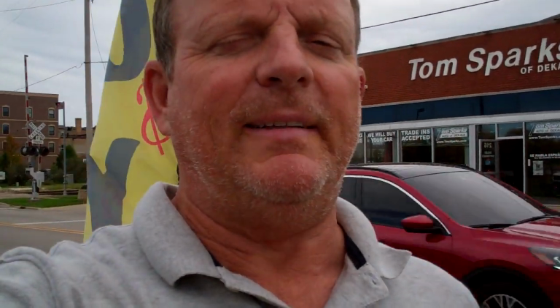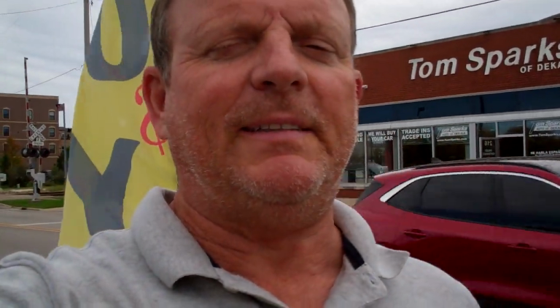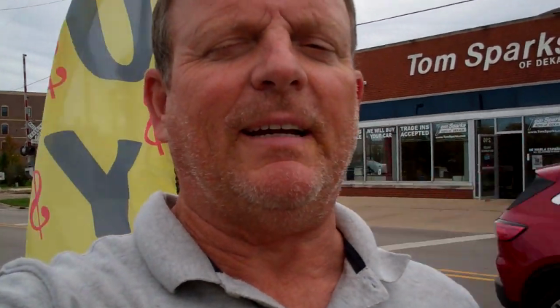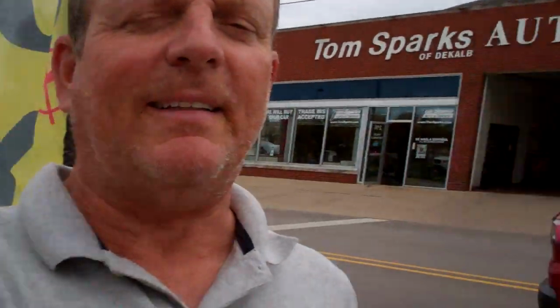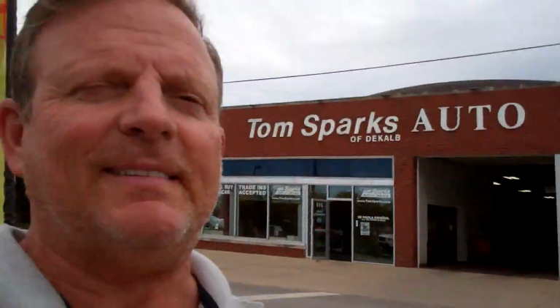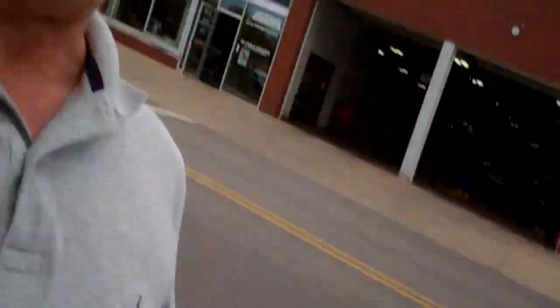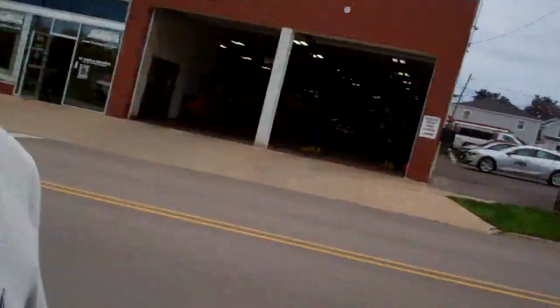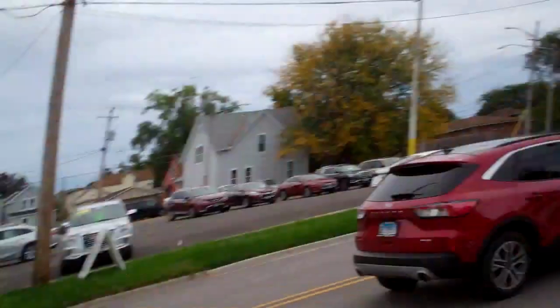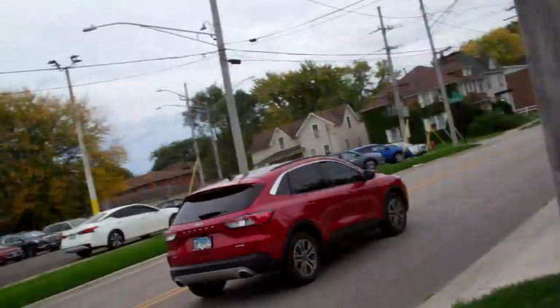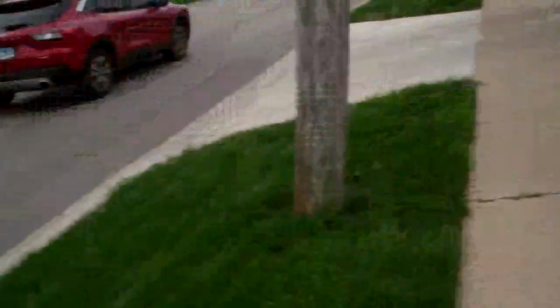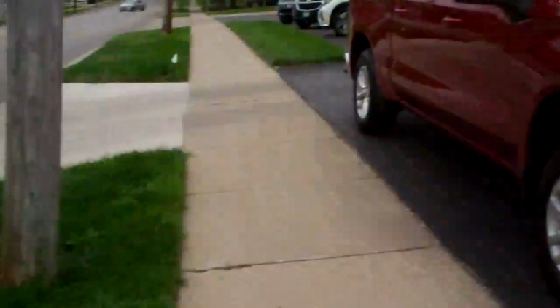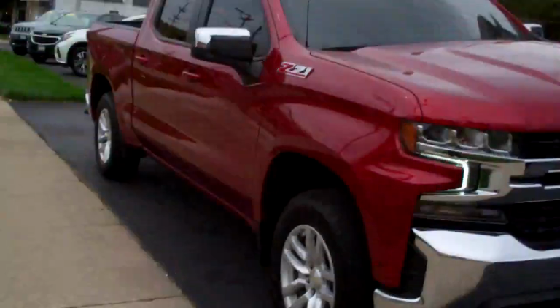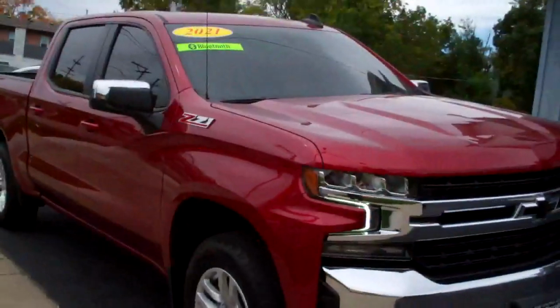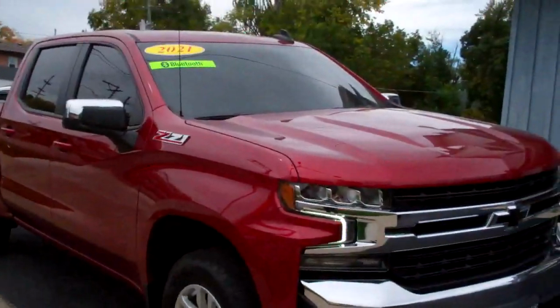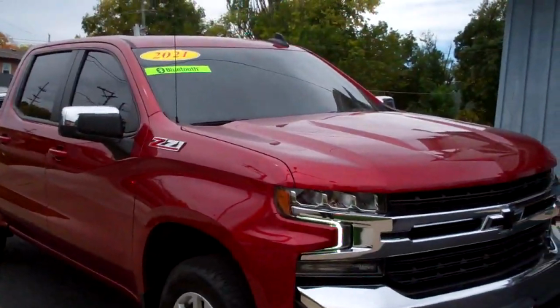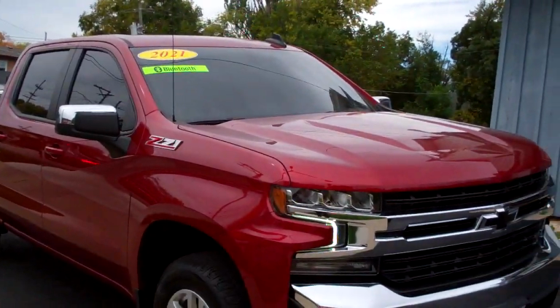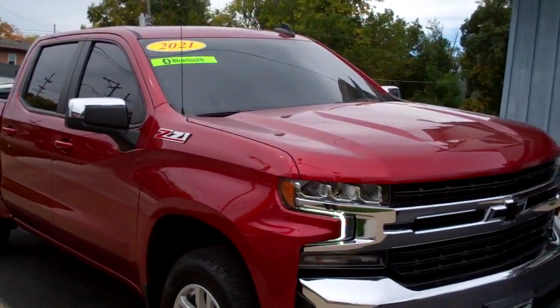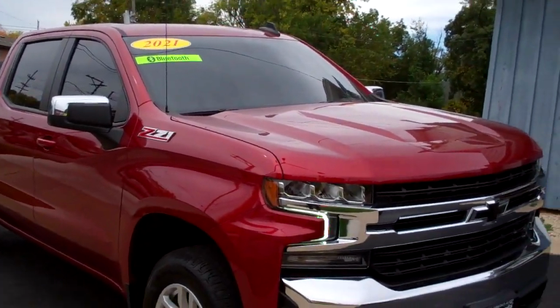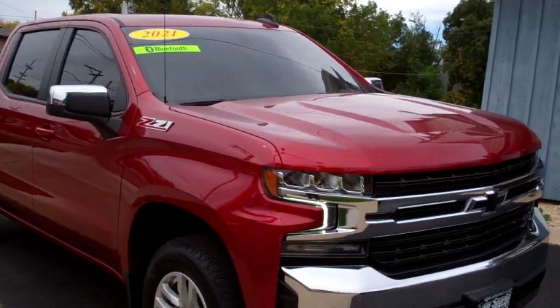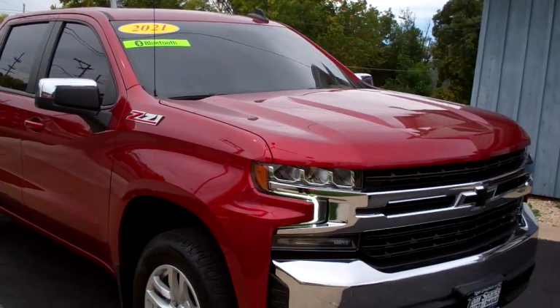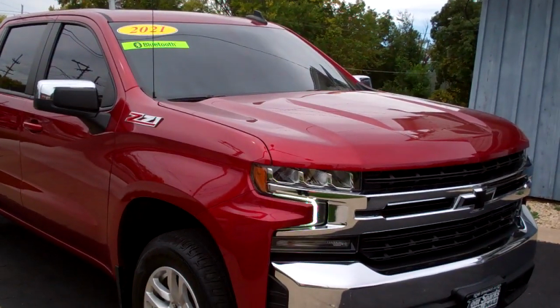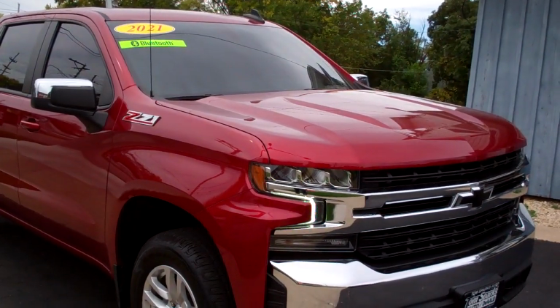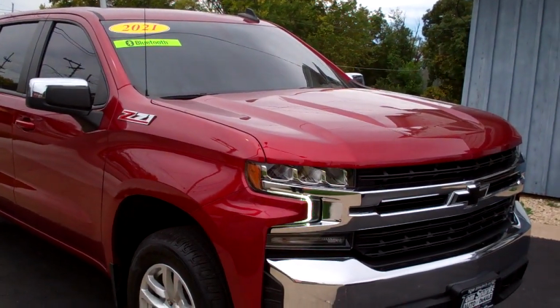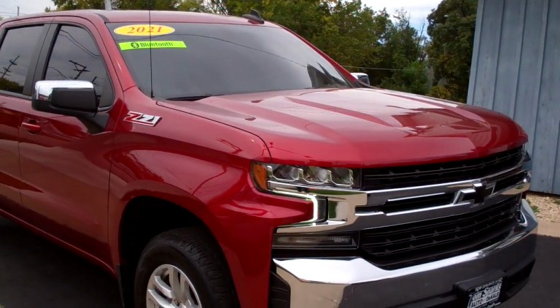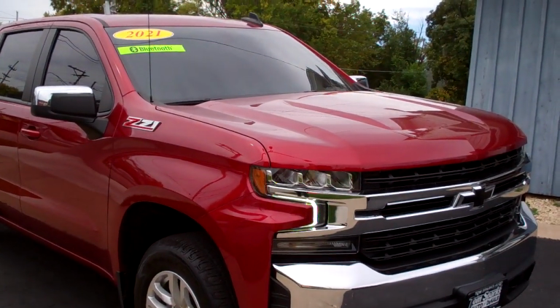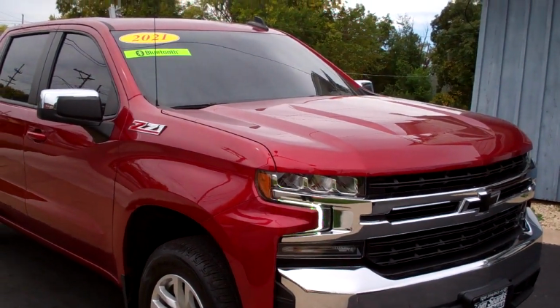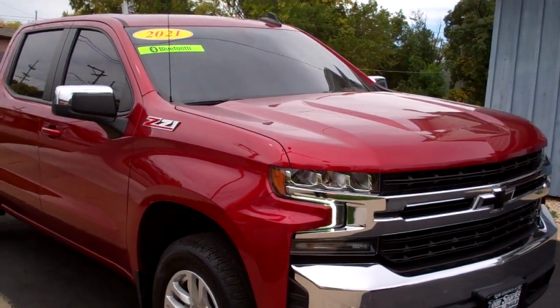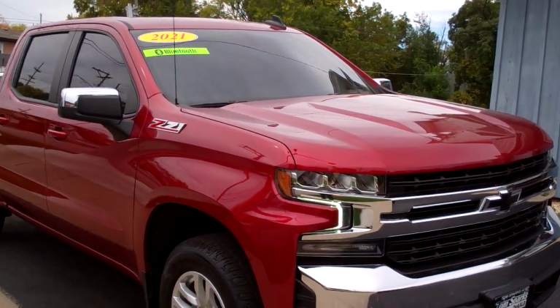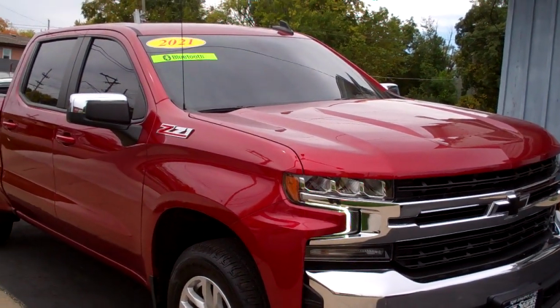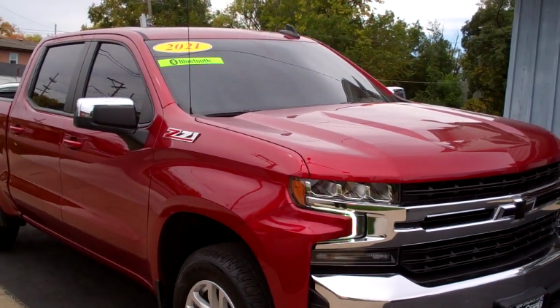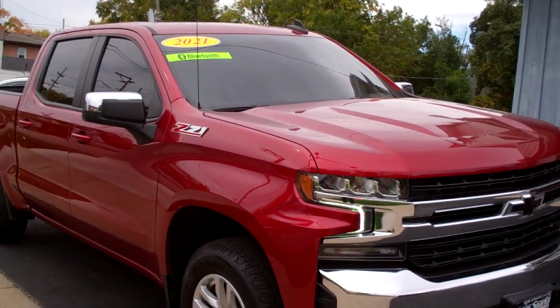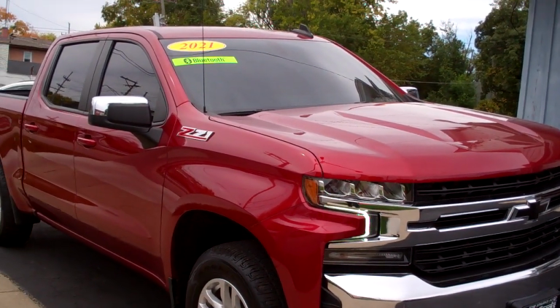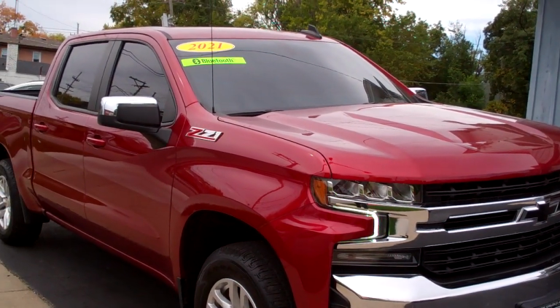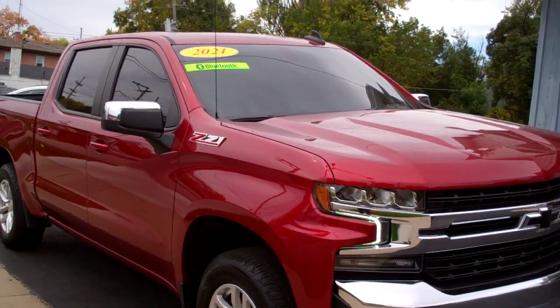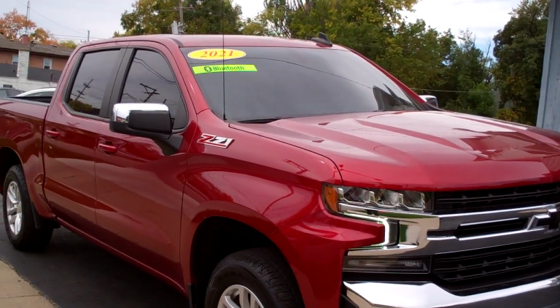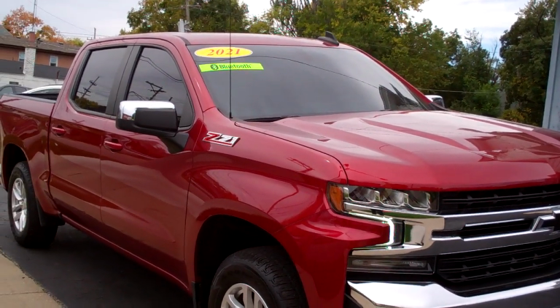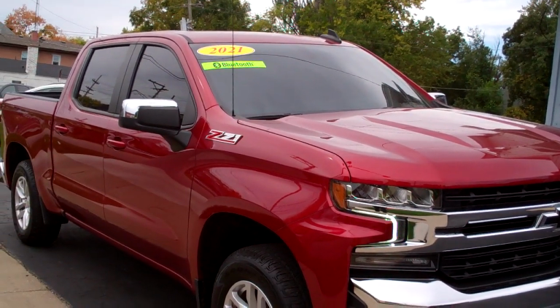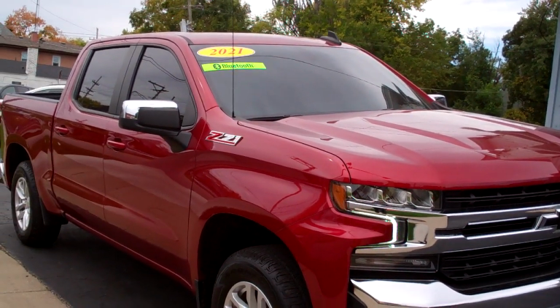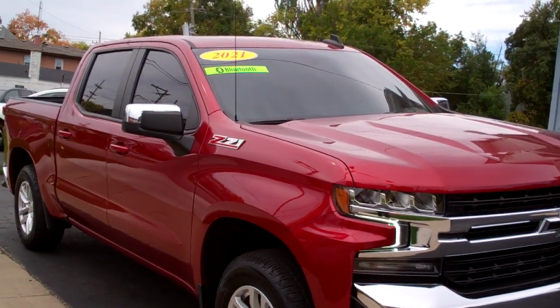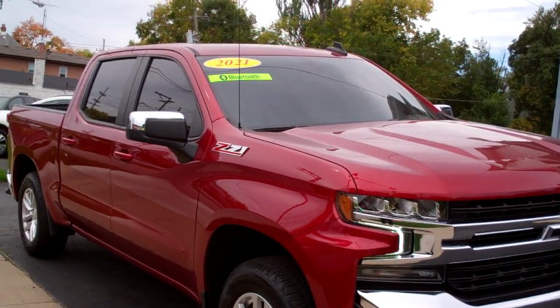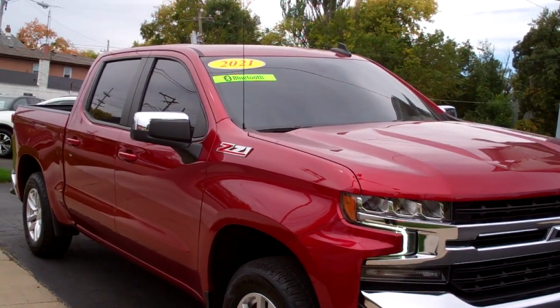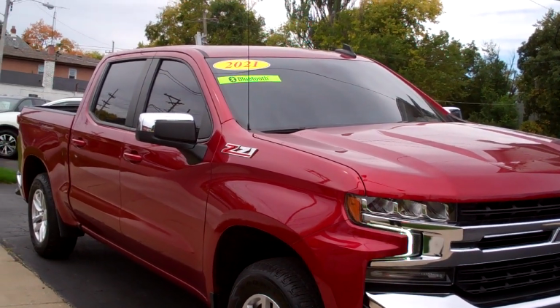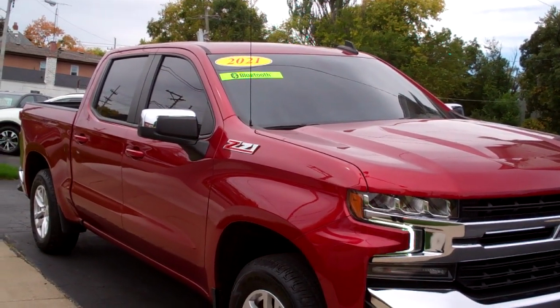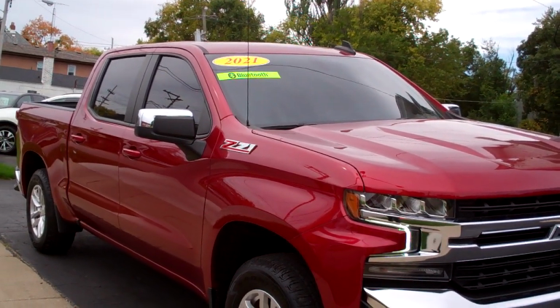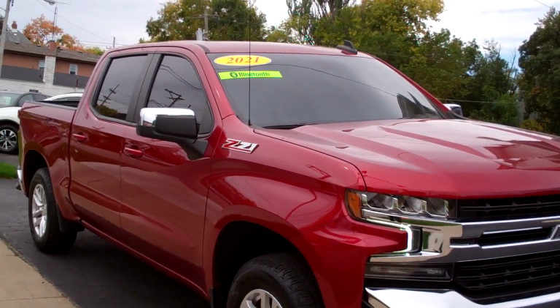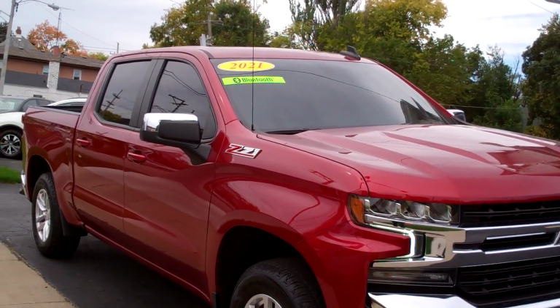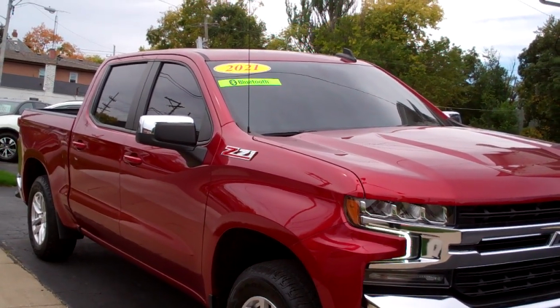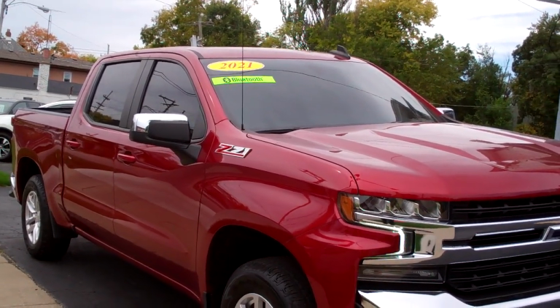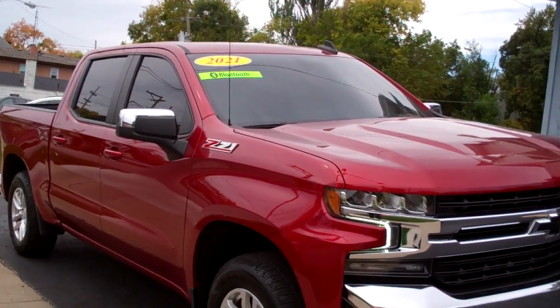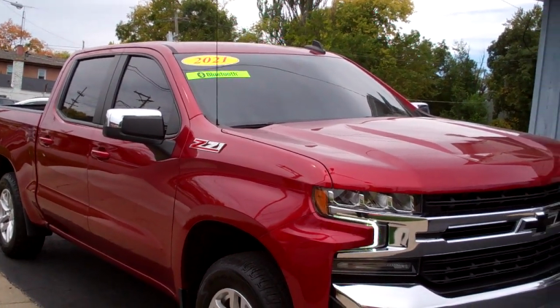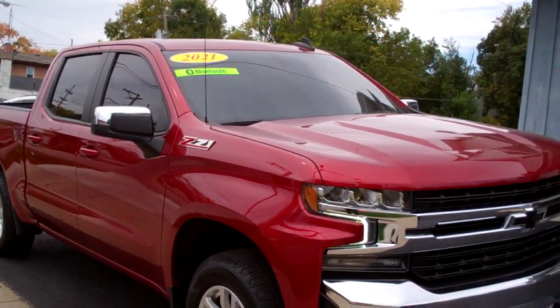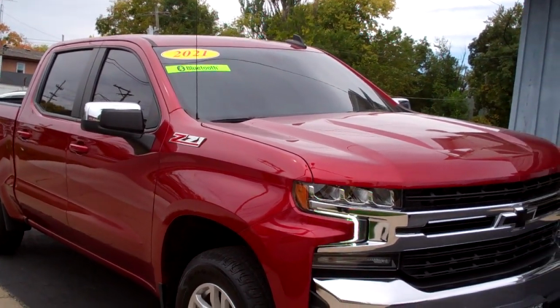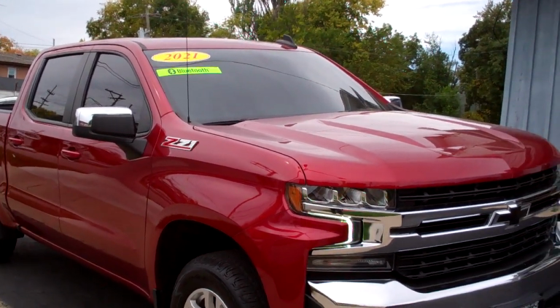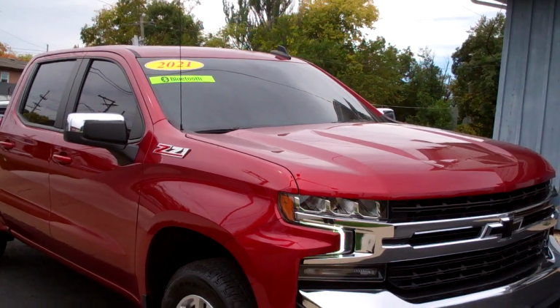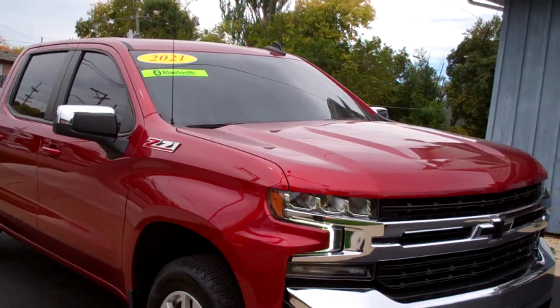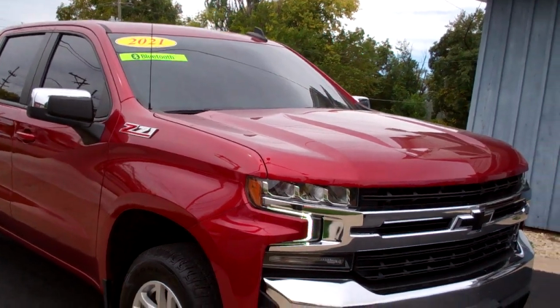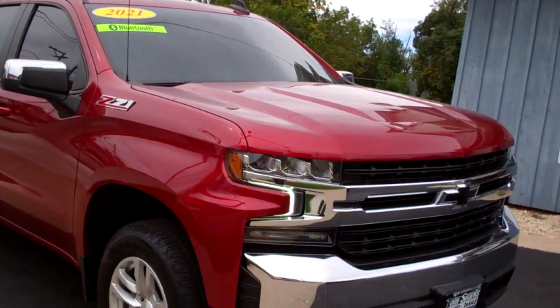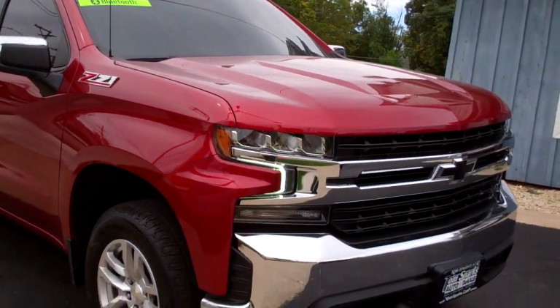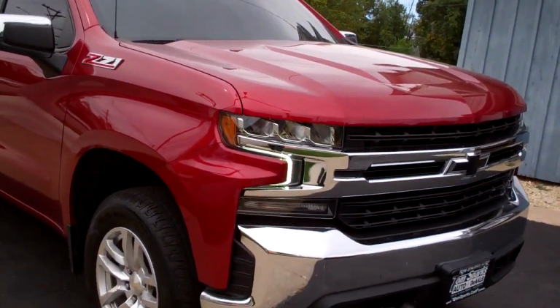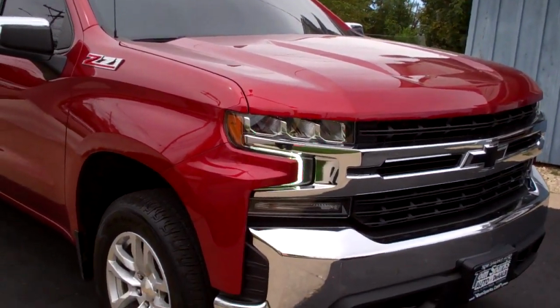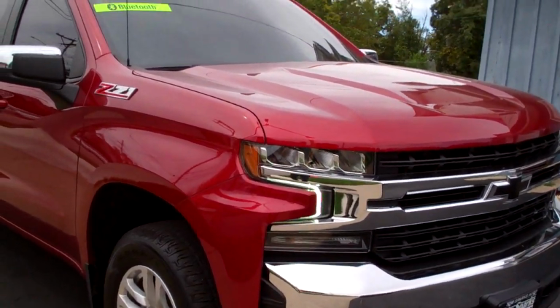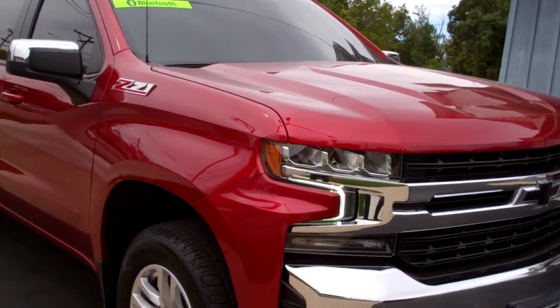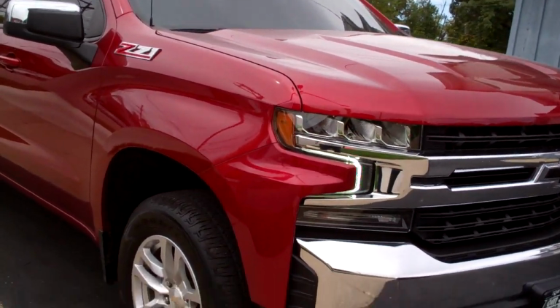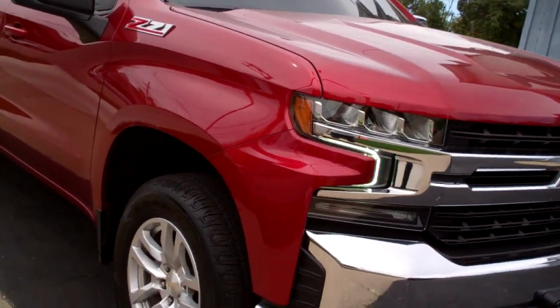Hey, check this out — 2021. That's right, Chevy Silverado. Nice truck, huh? Z71, red.